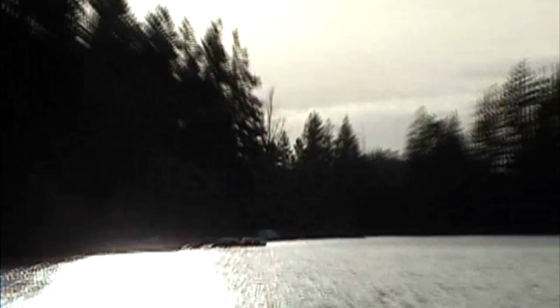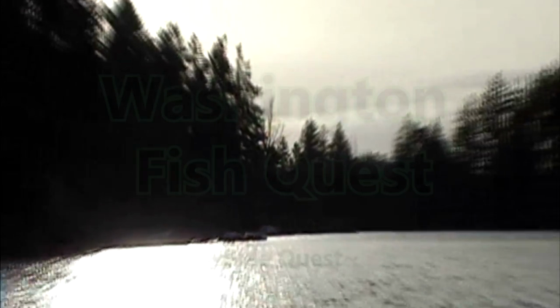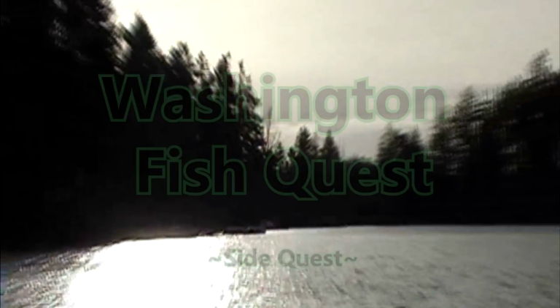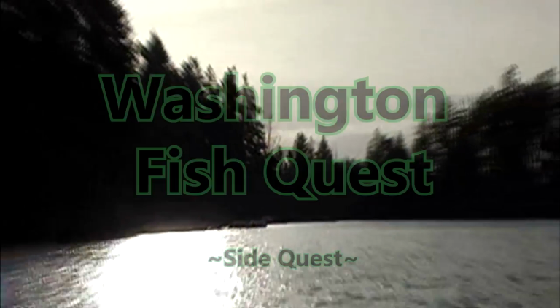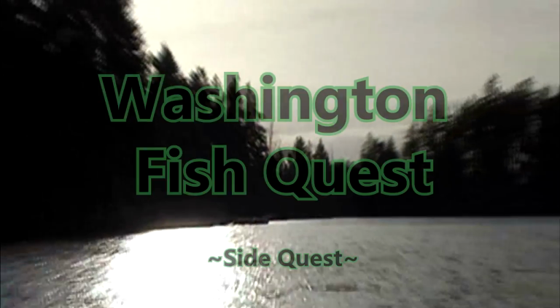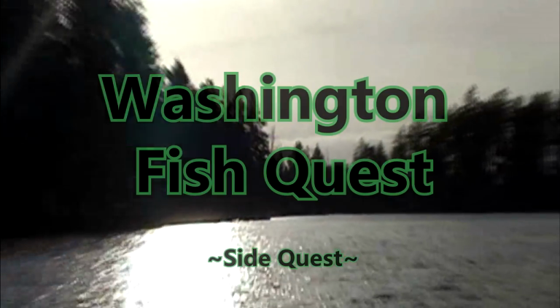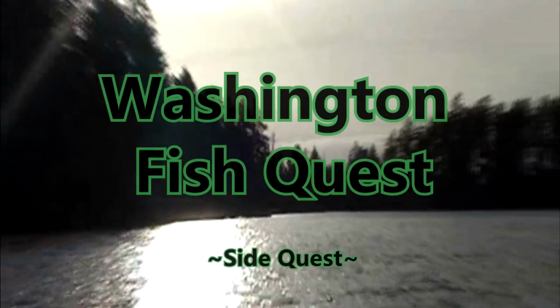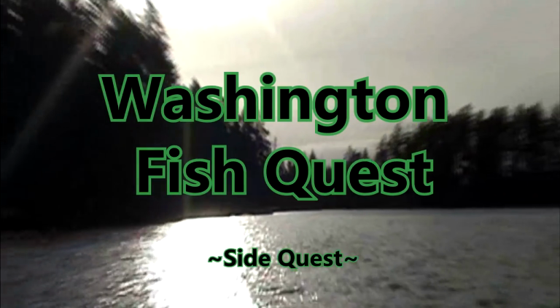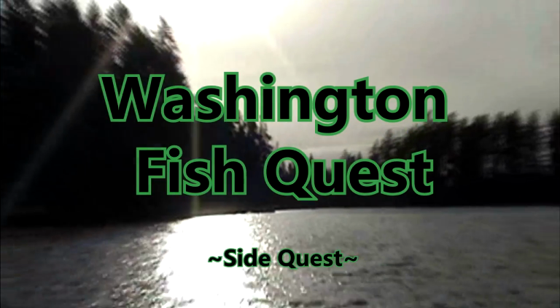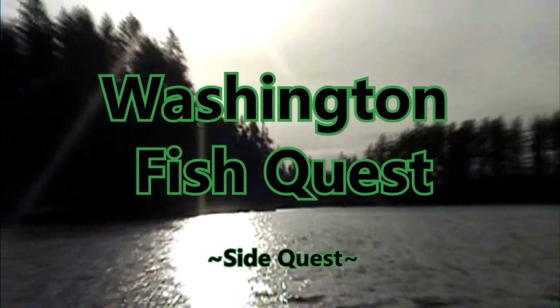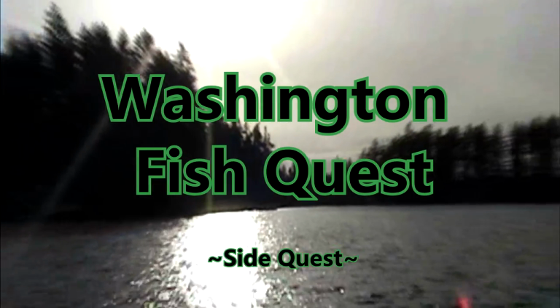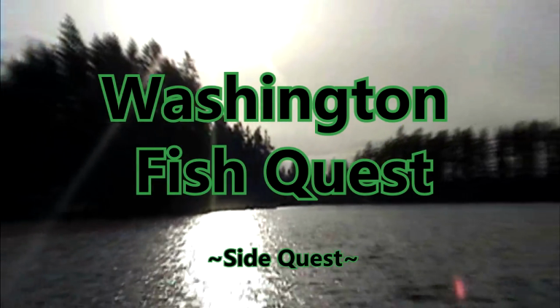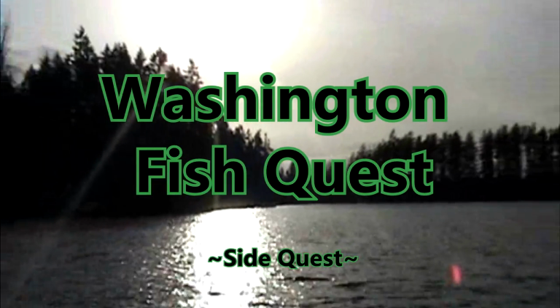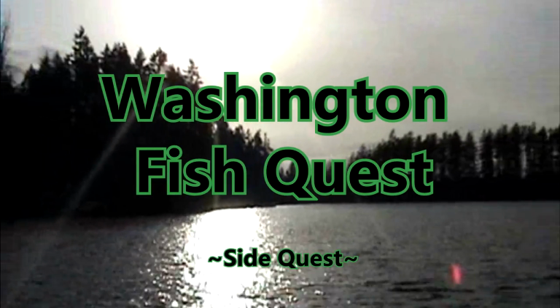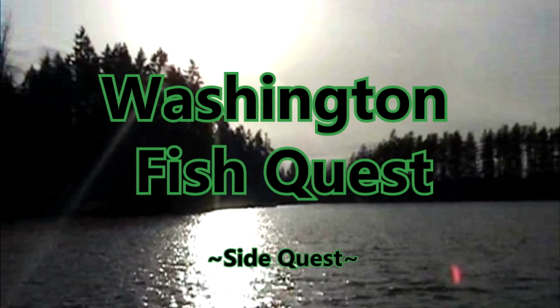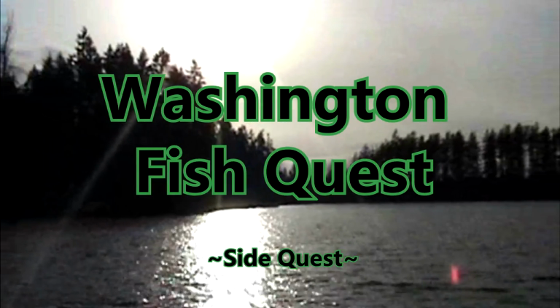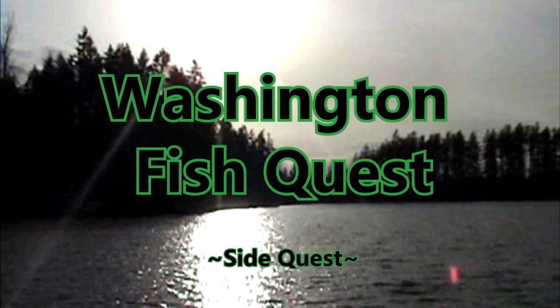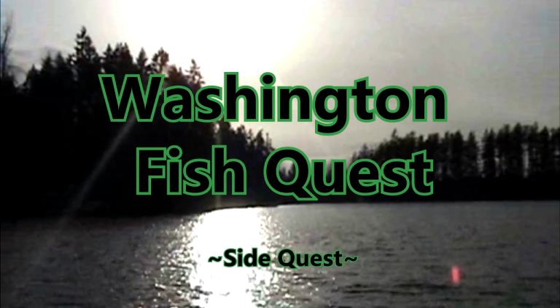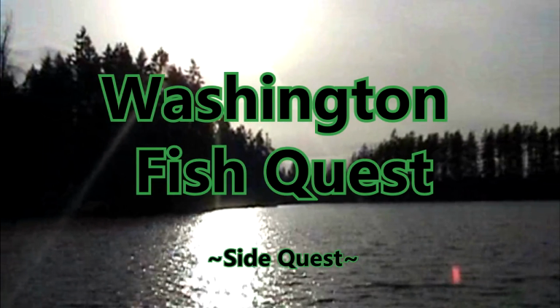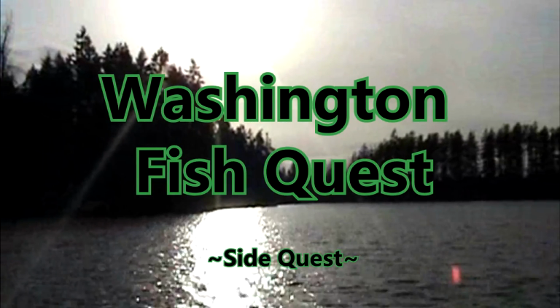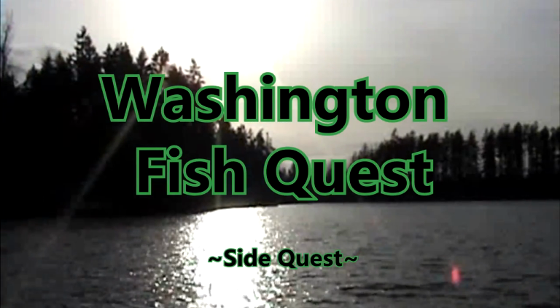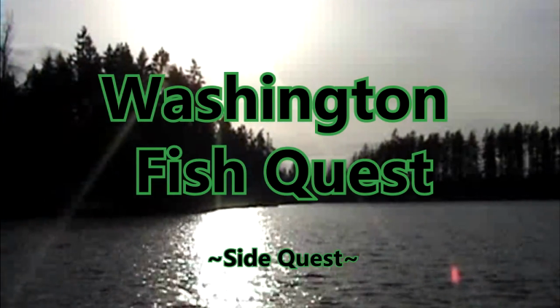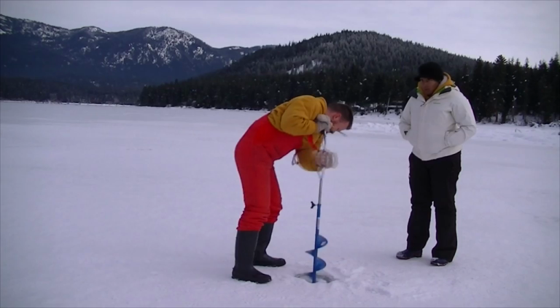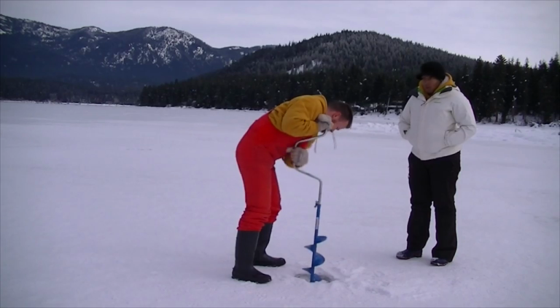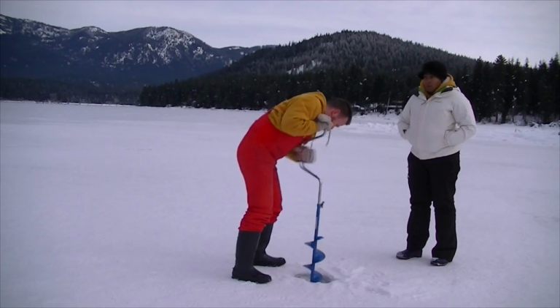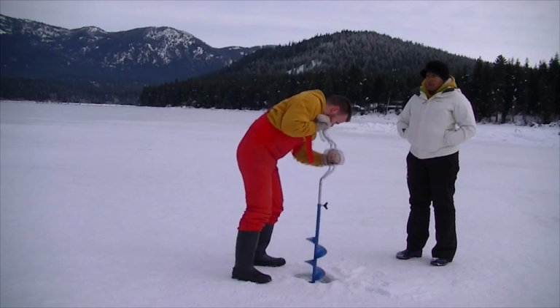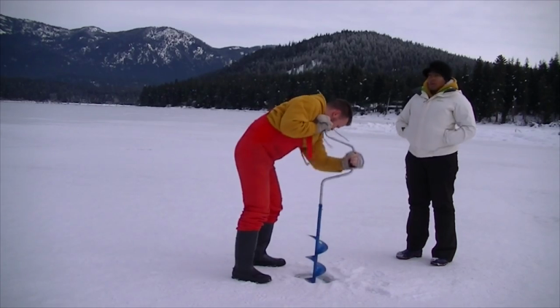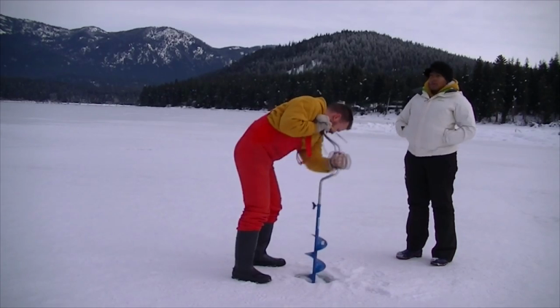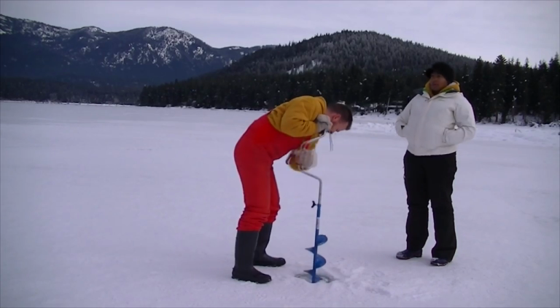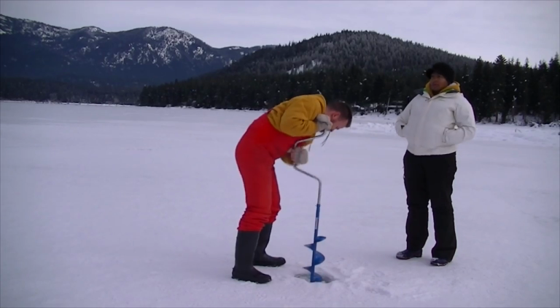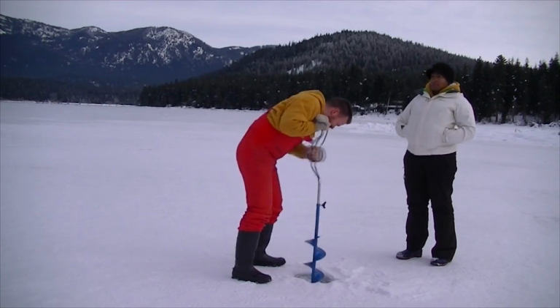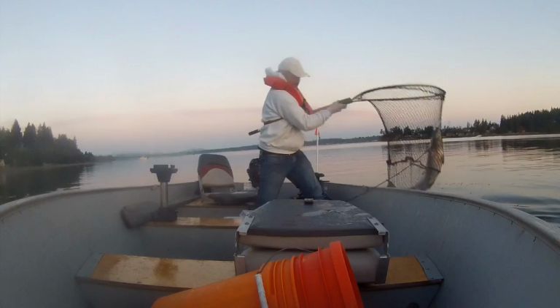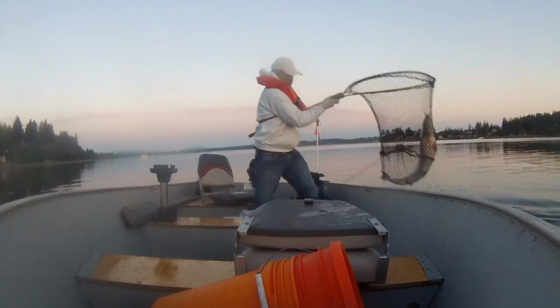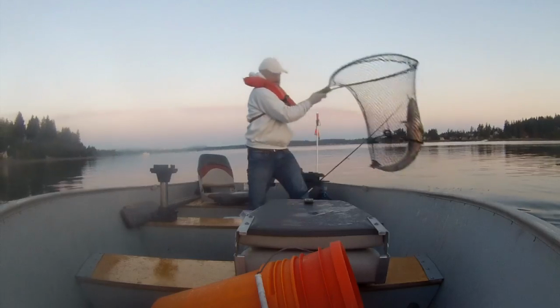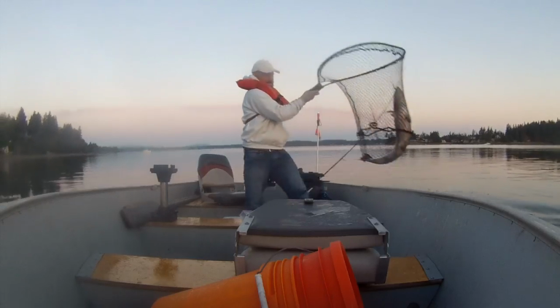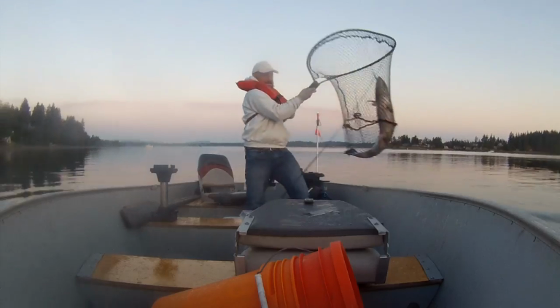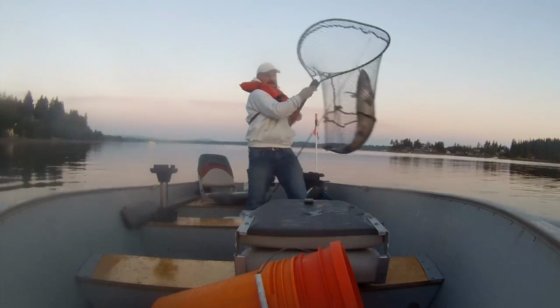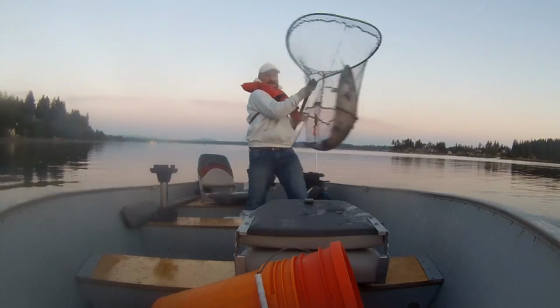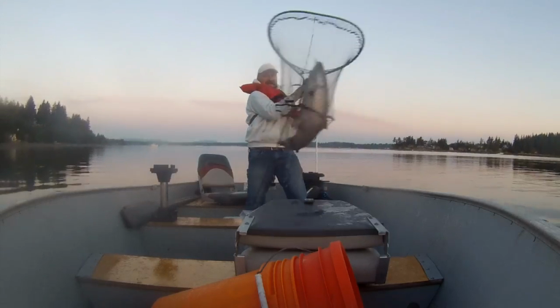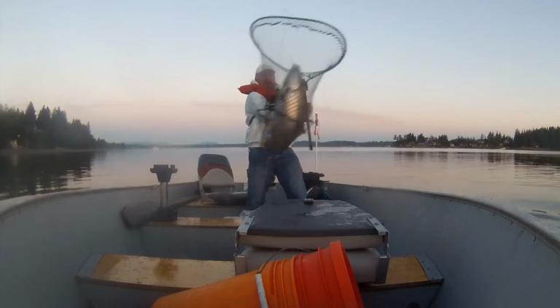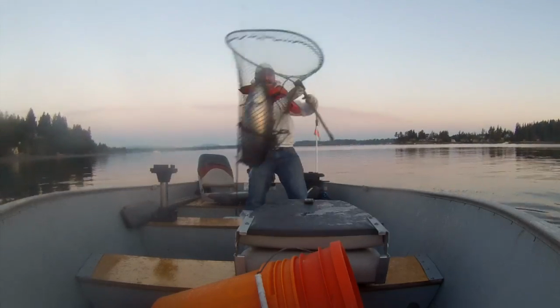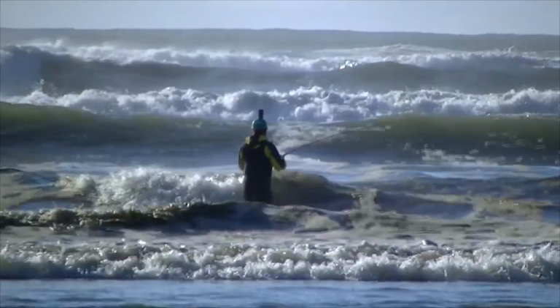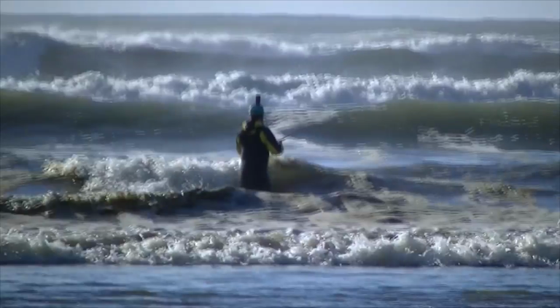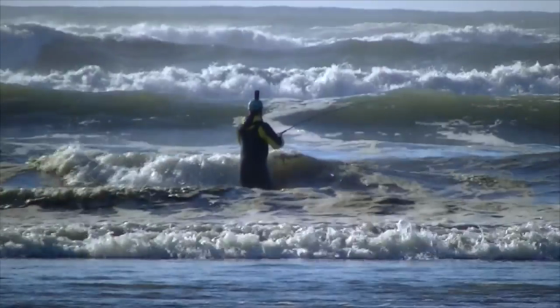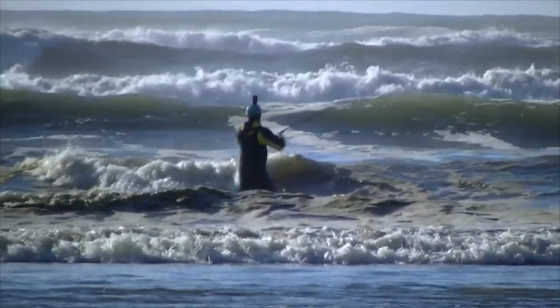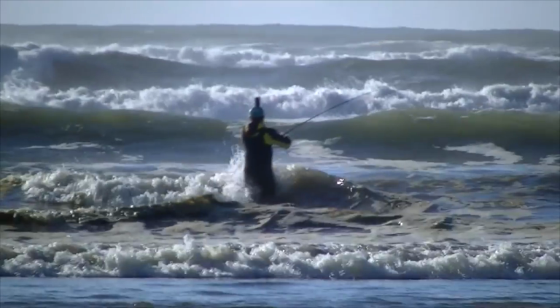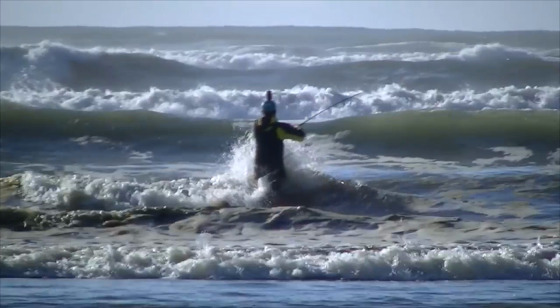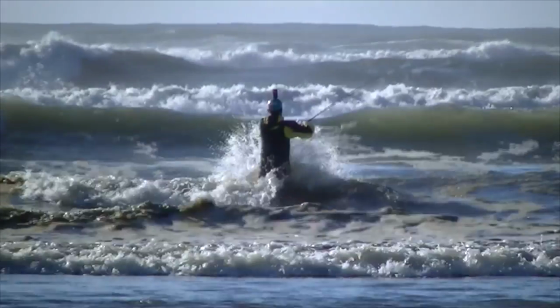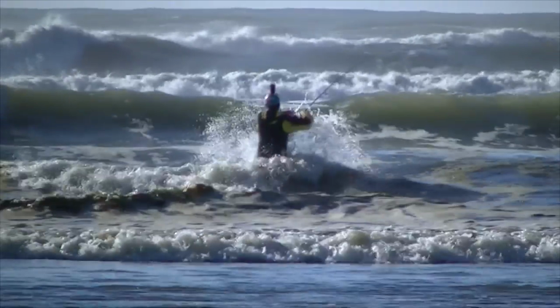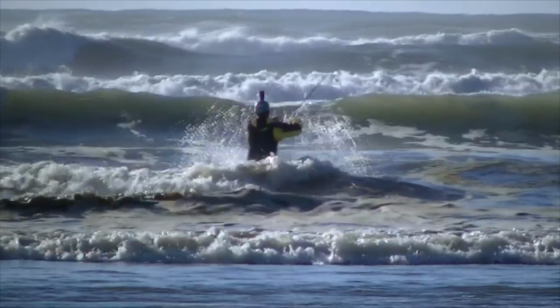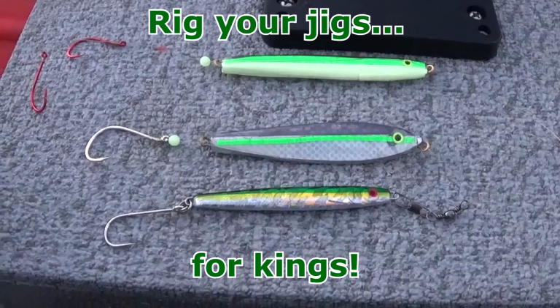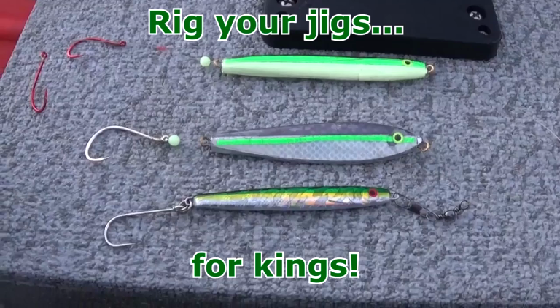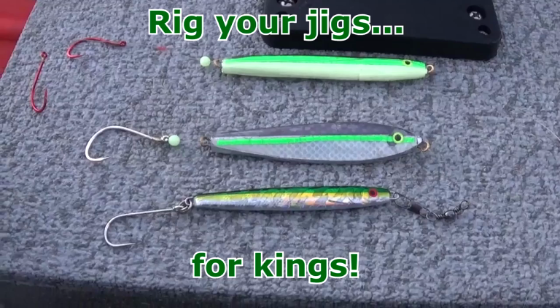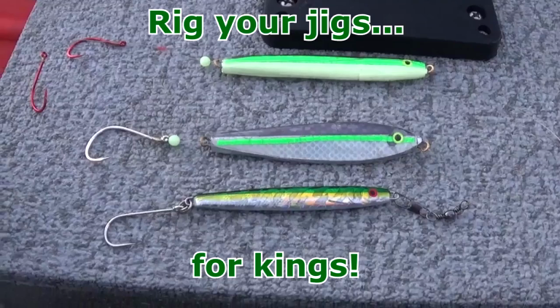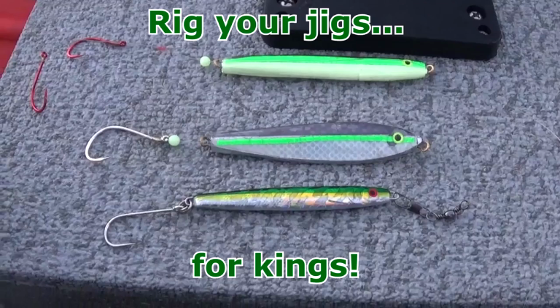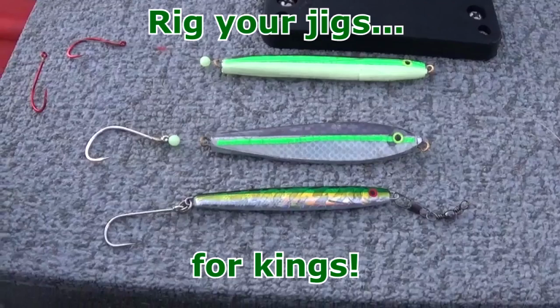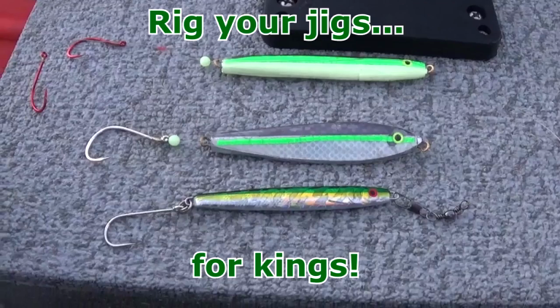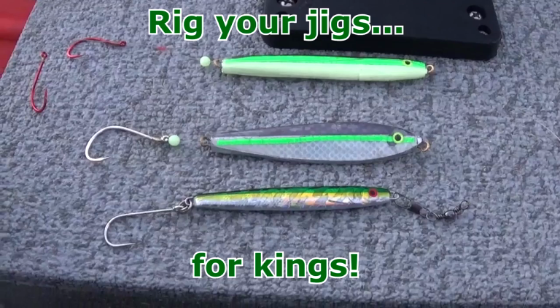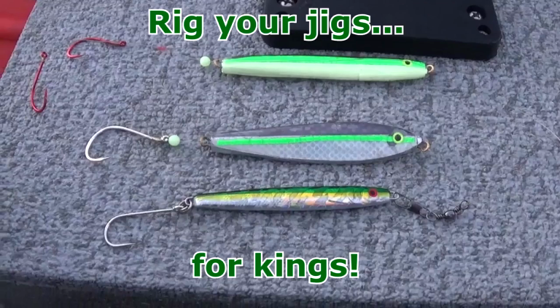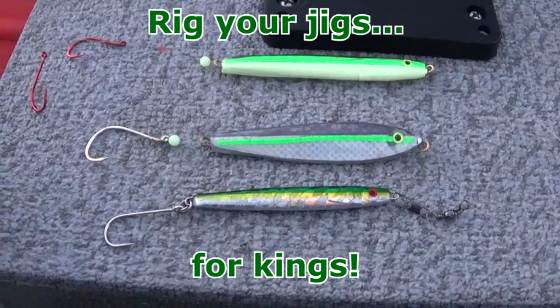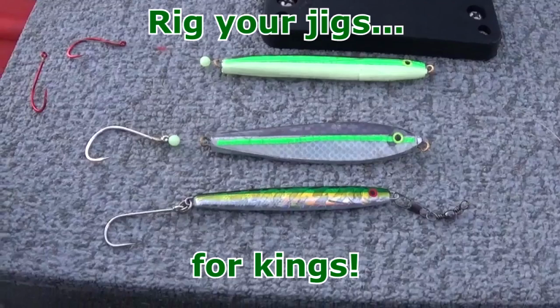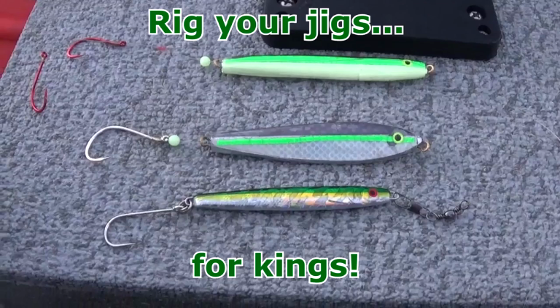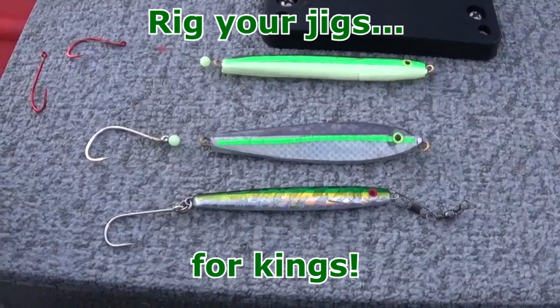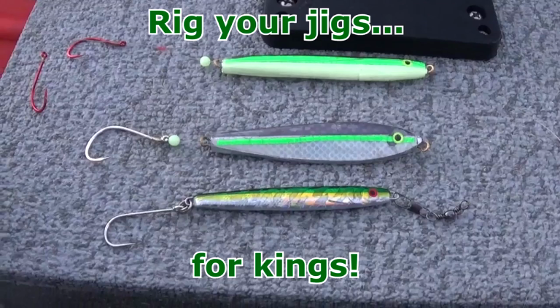It's time for Washington Fish Quest! This episode: rig your jig for kings!